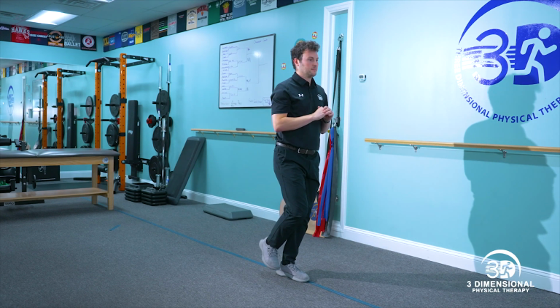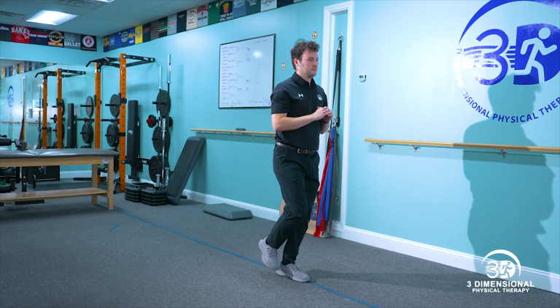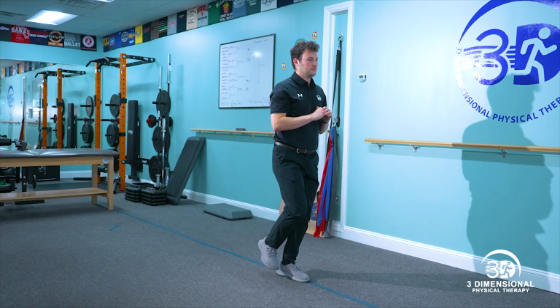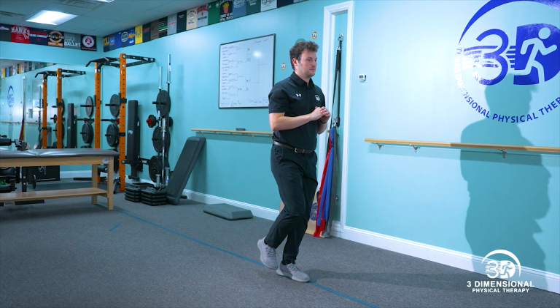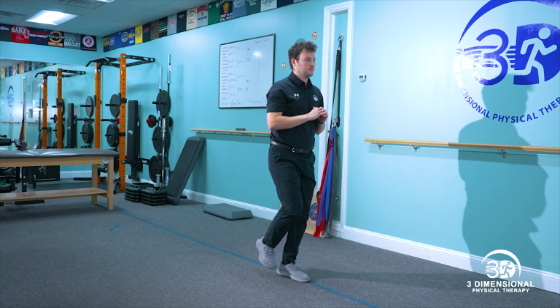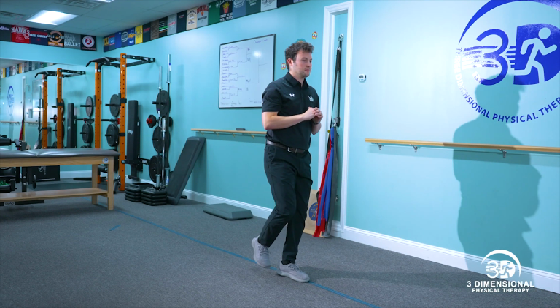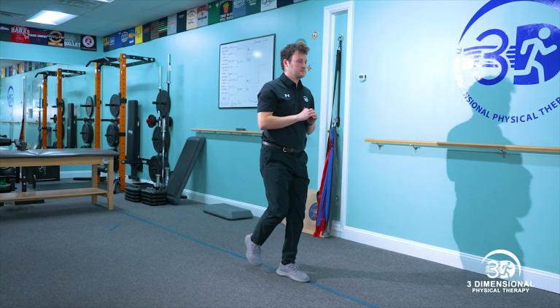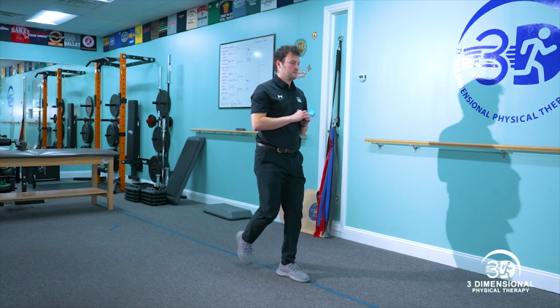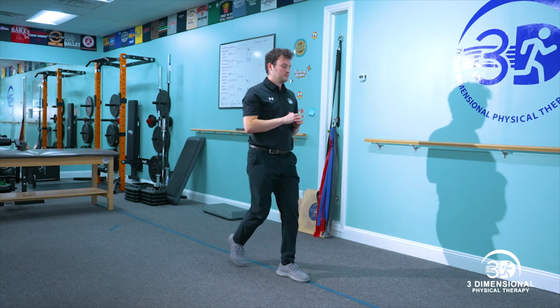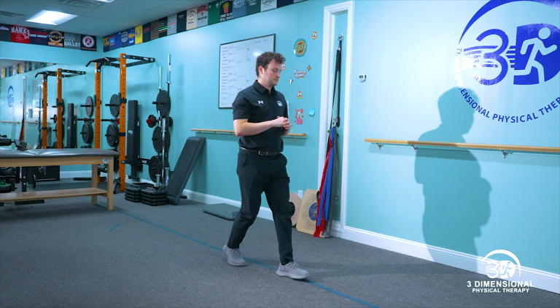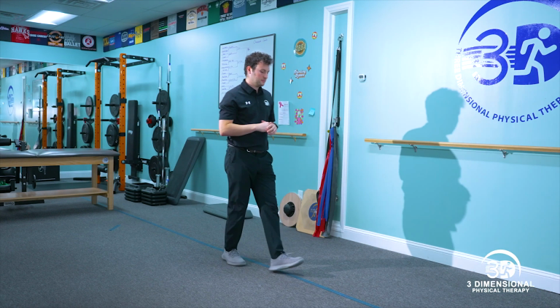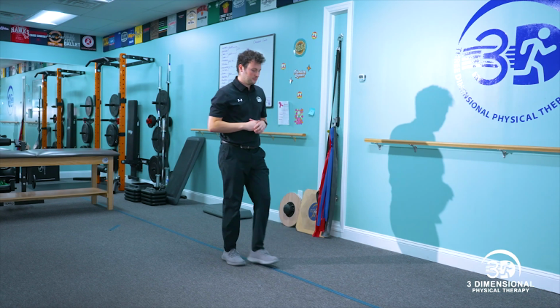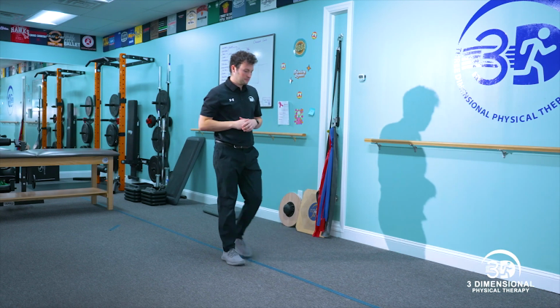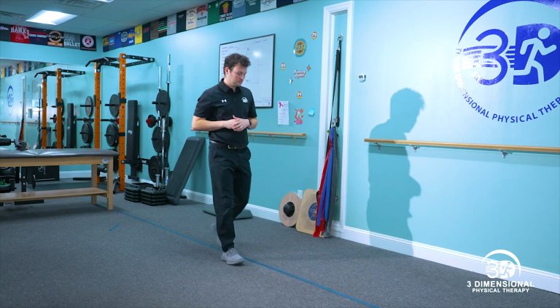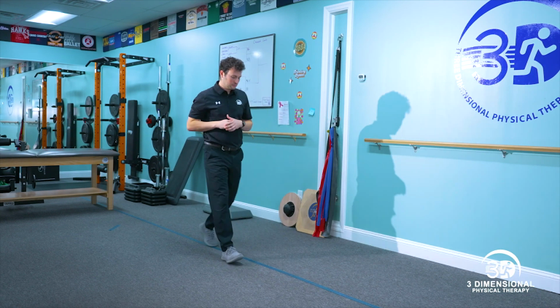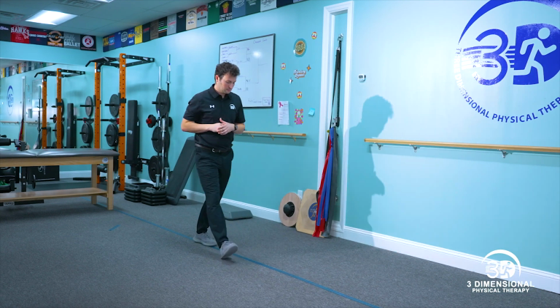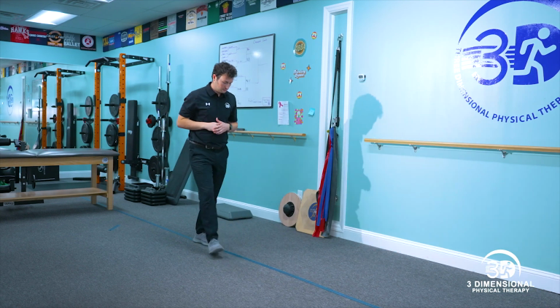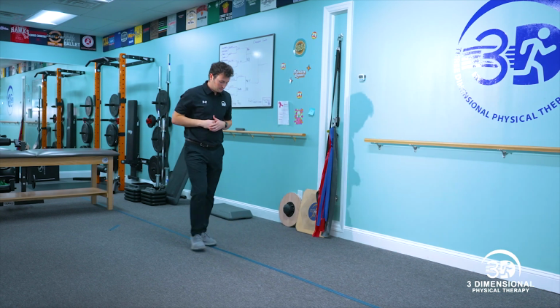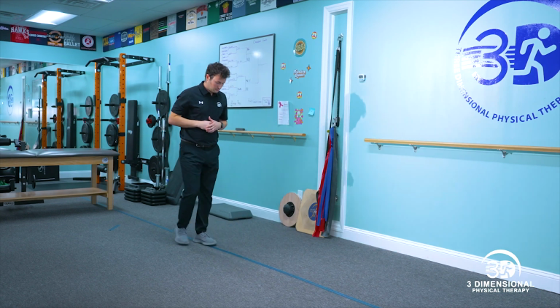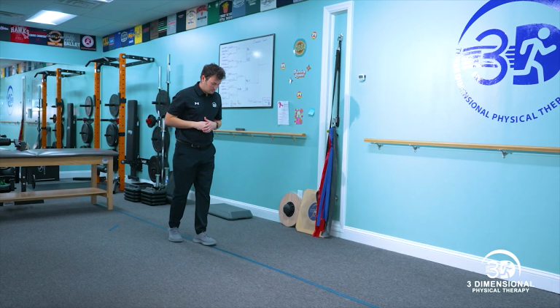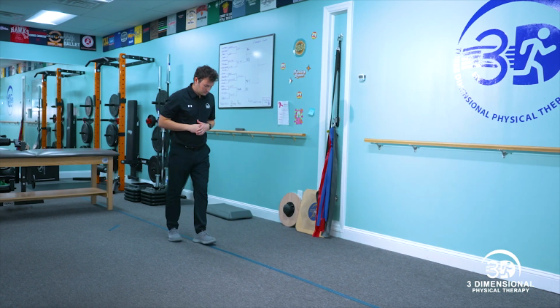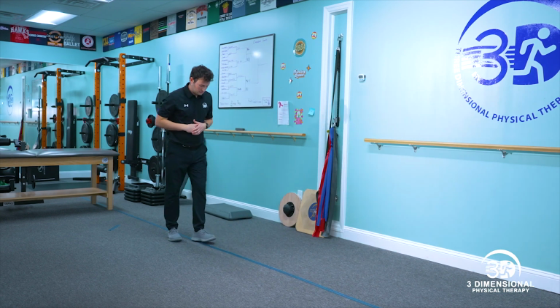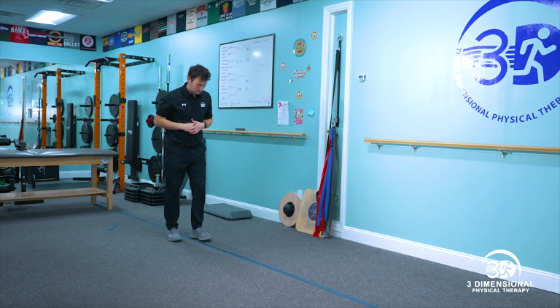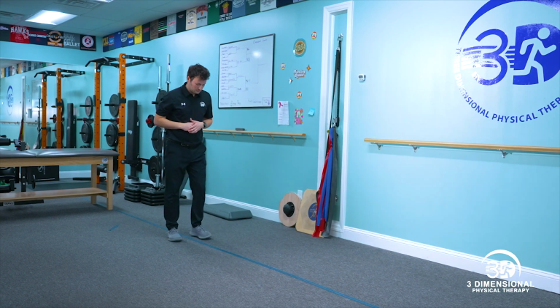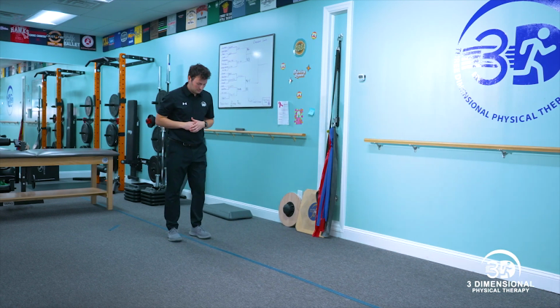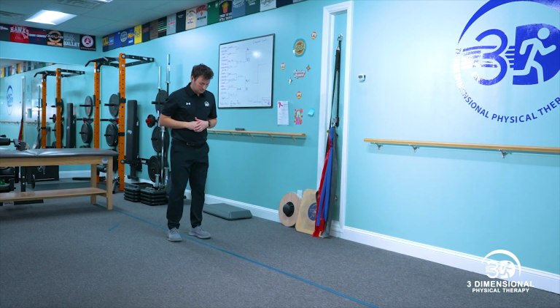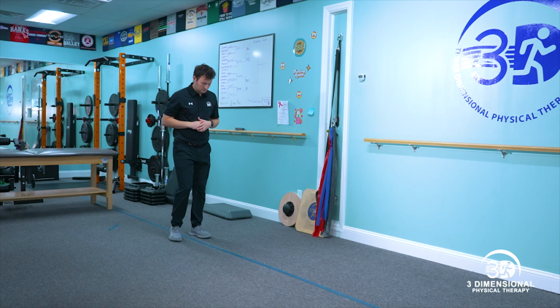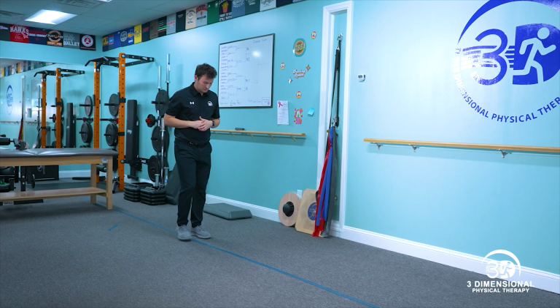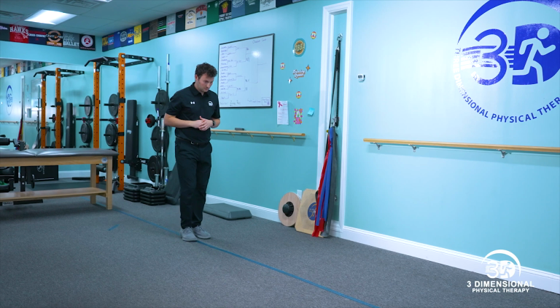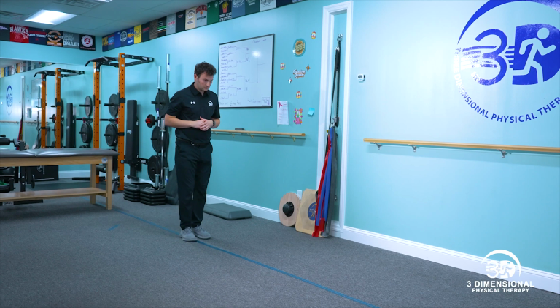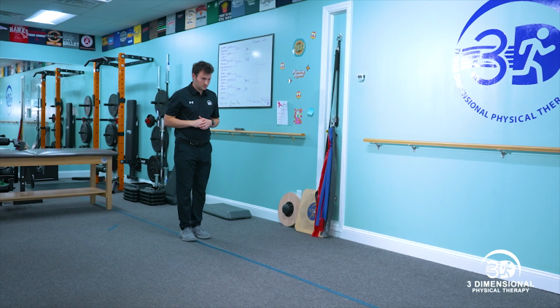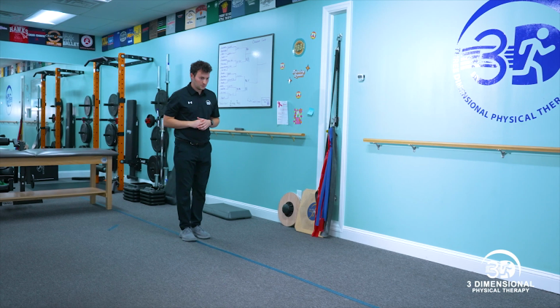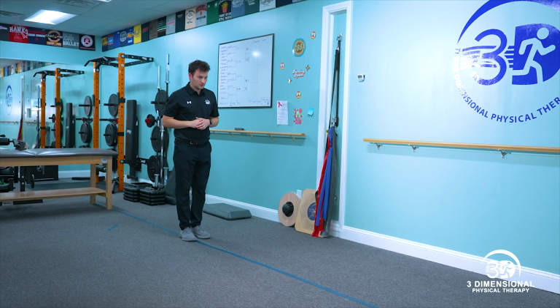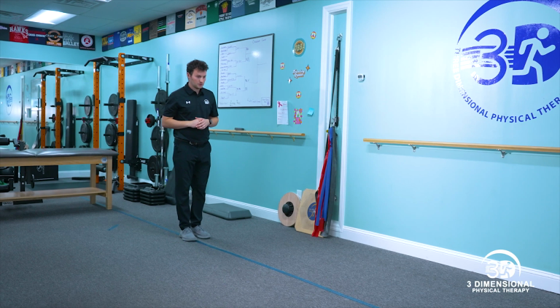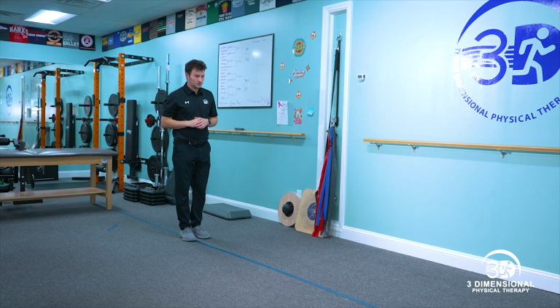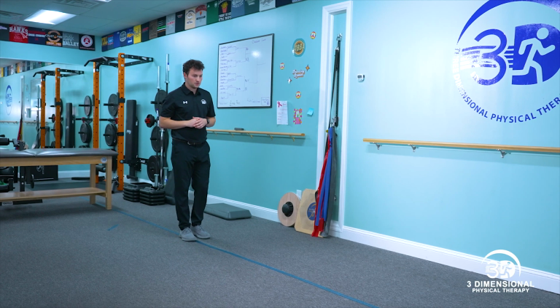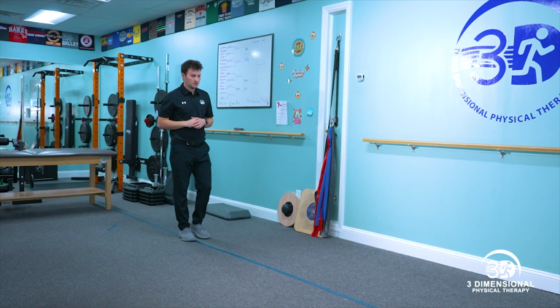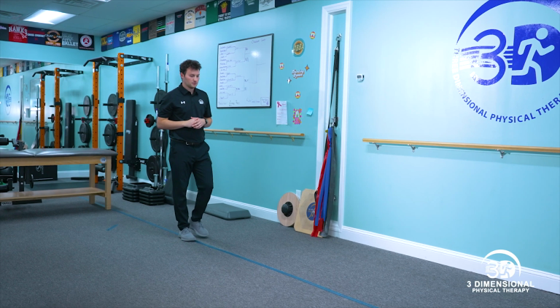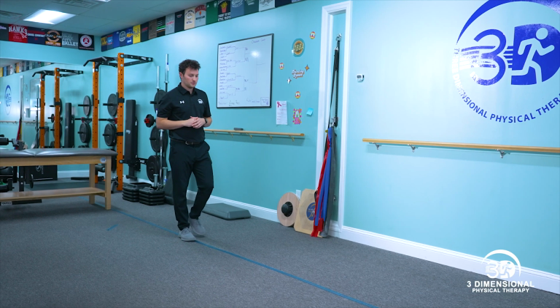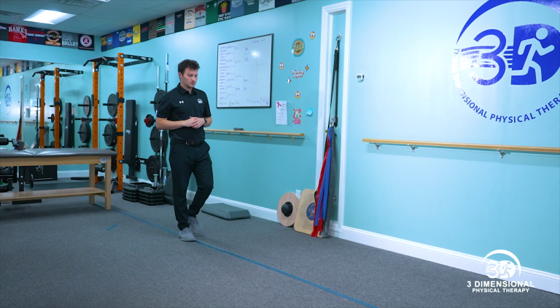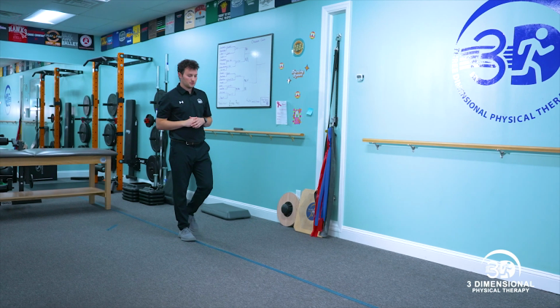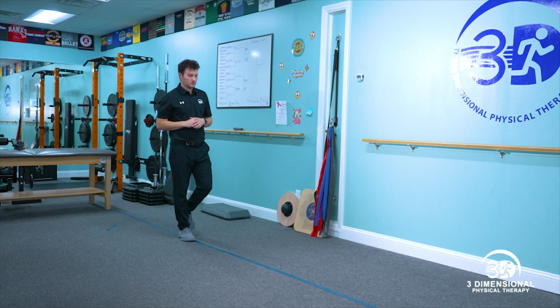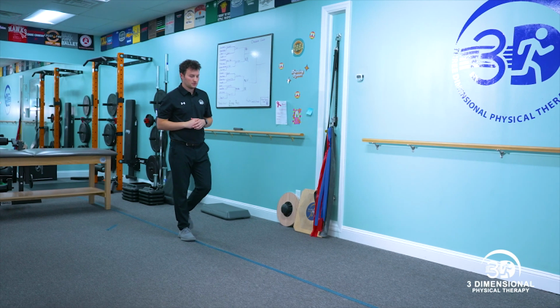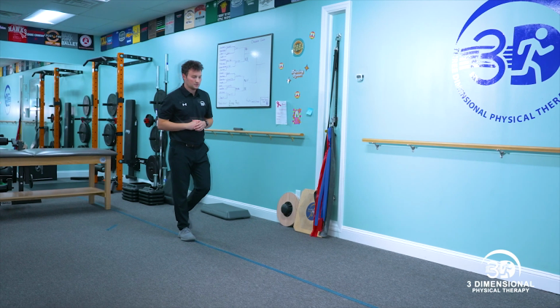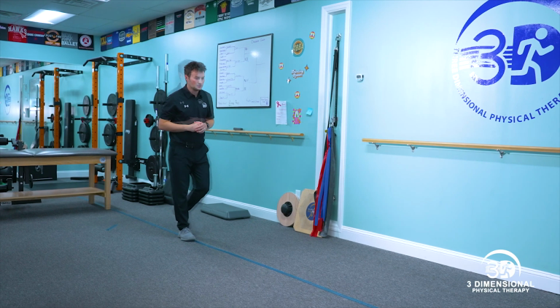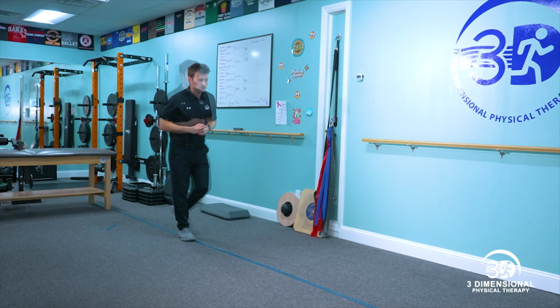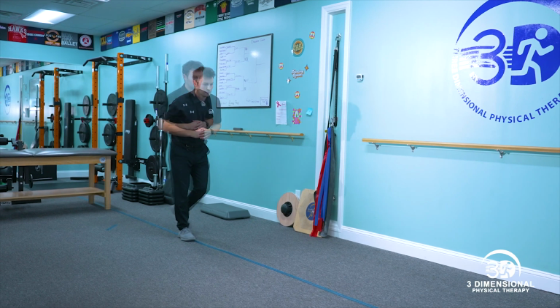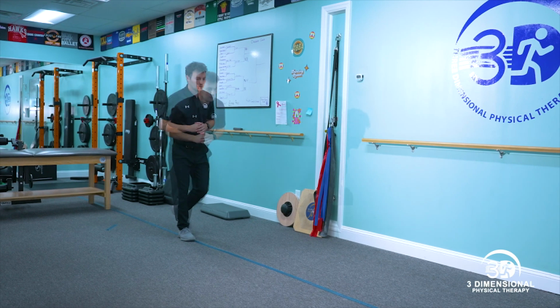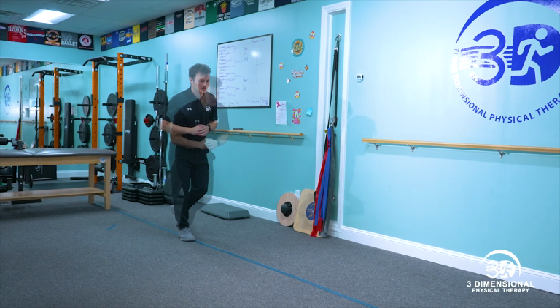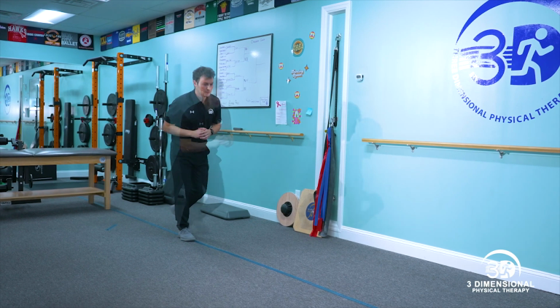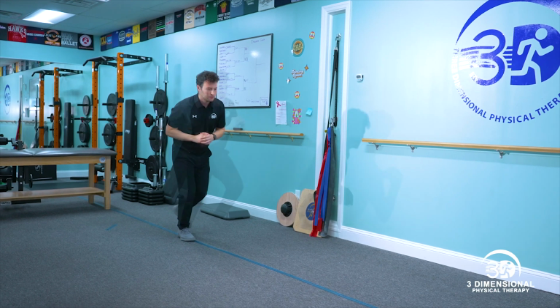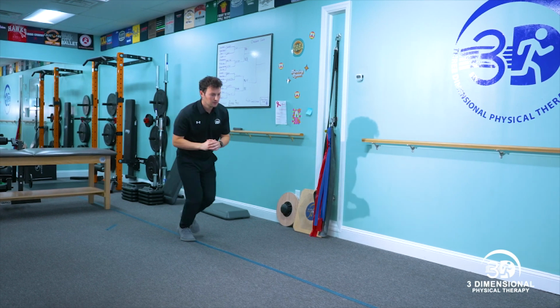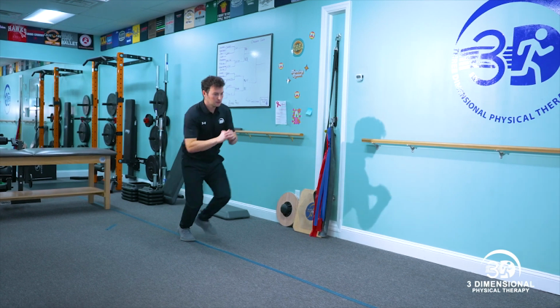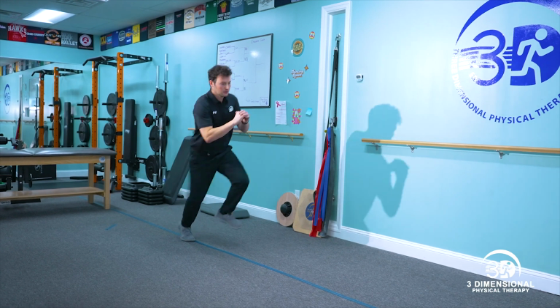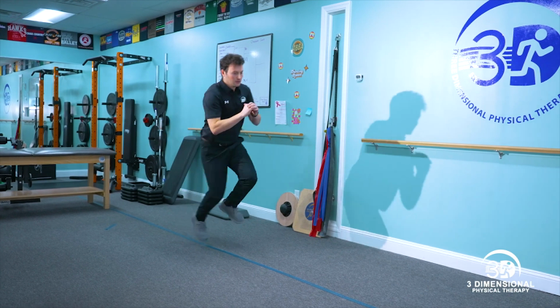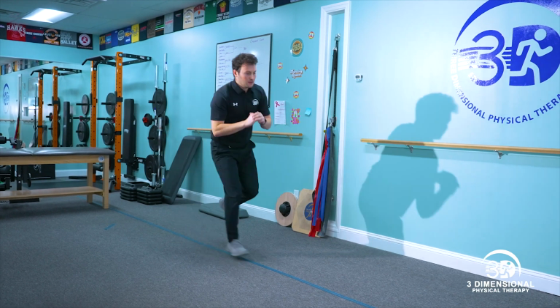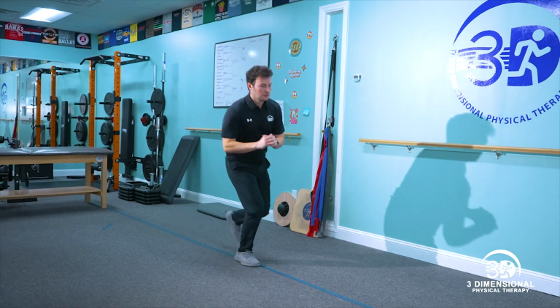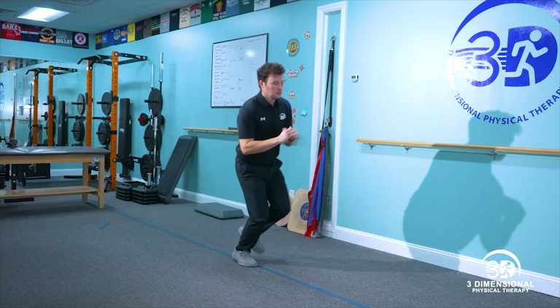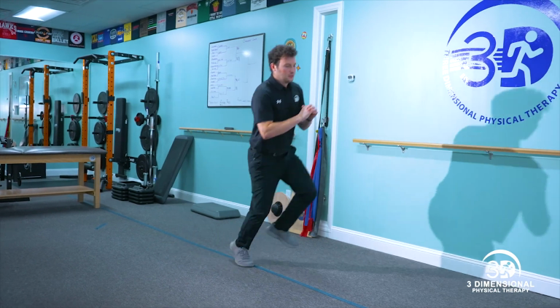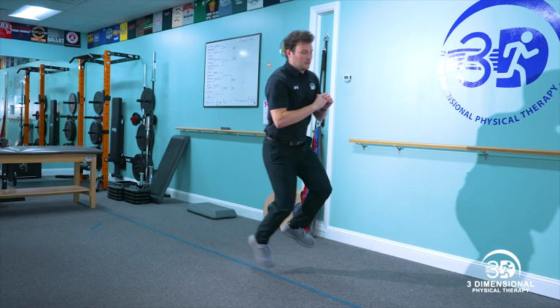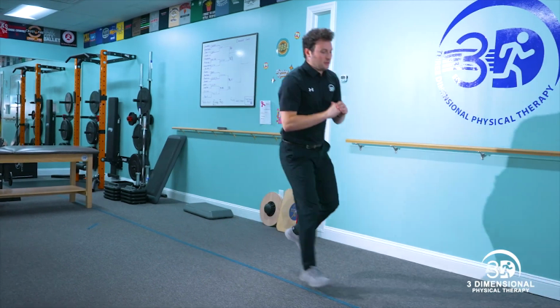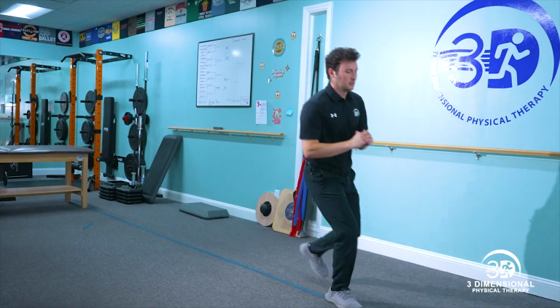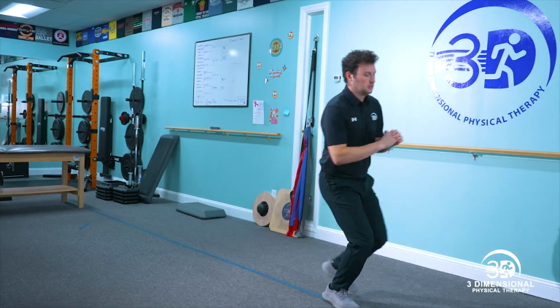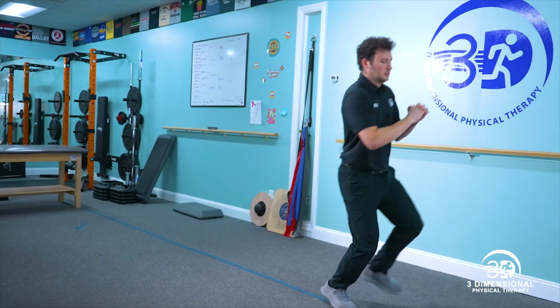After completing the first part of the test, Michael will jump and land with the same leg three times. This is a triple hop.